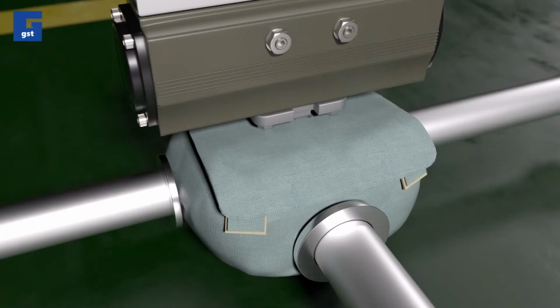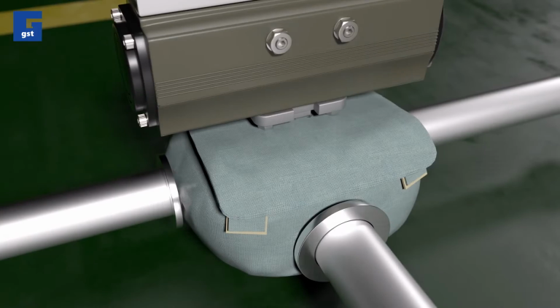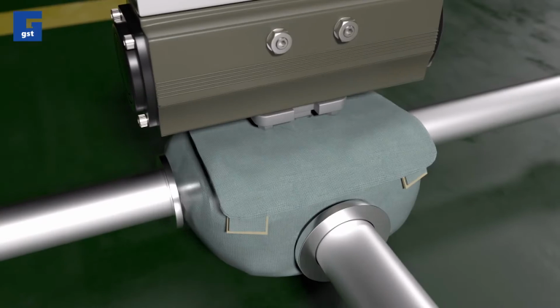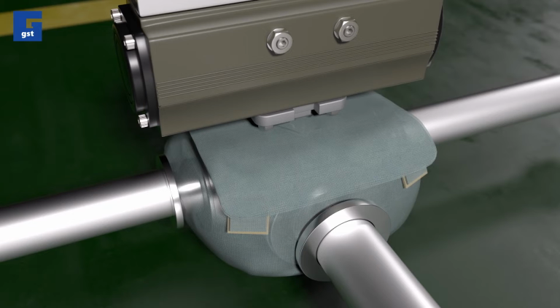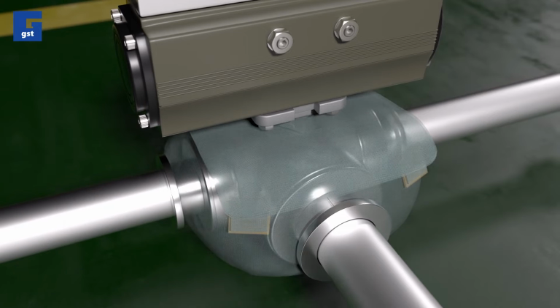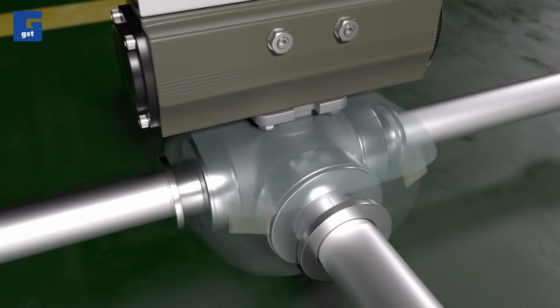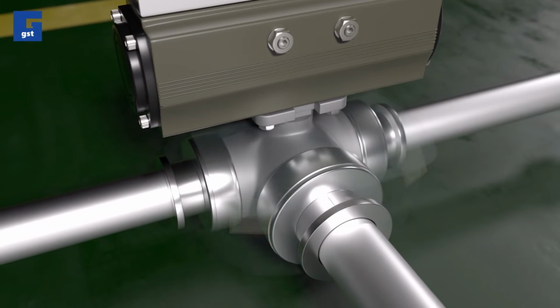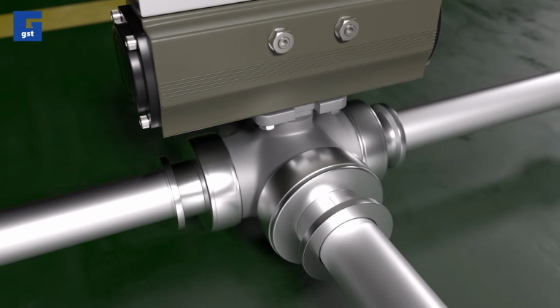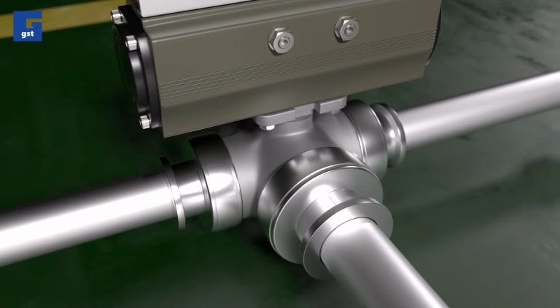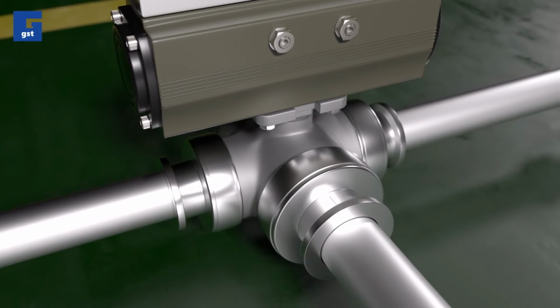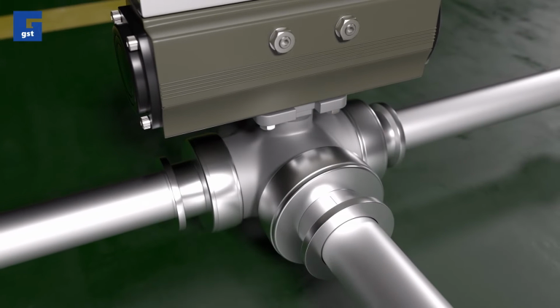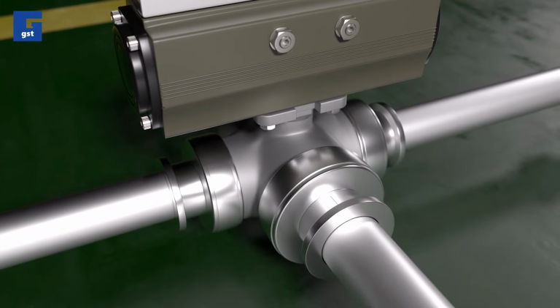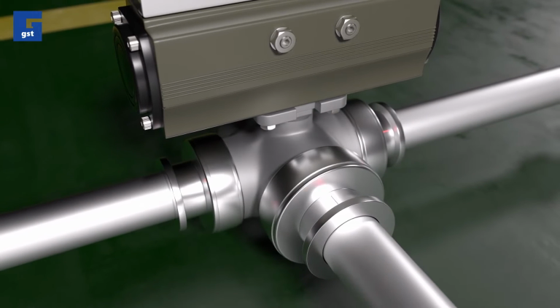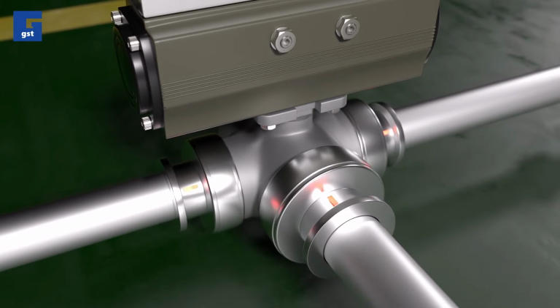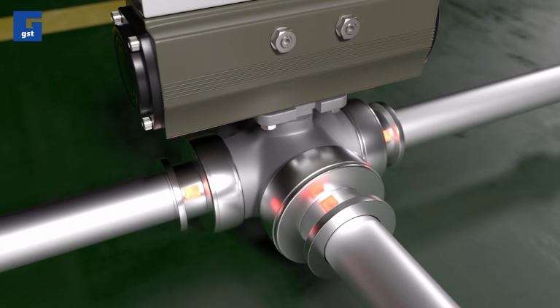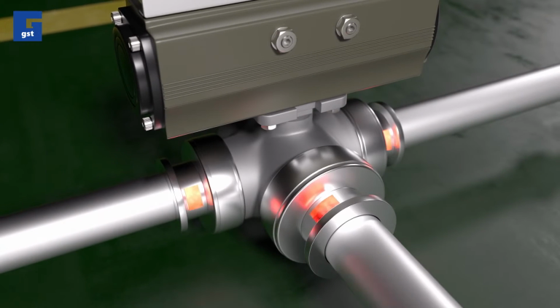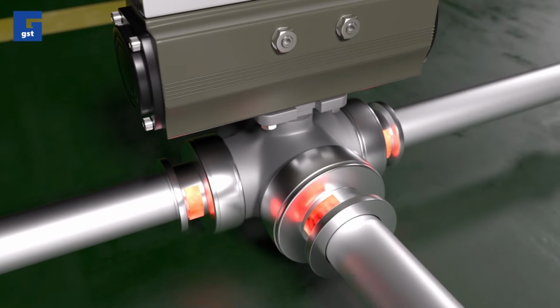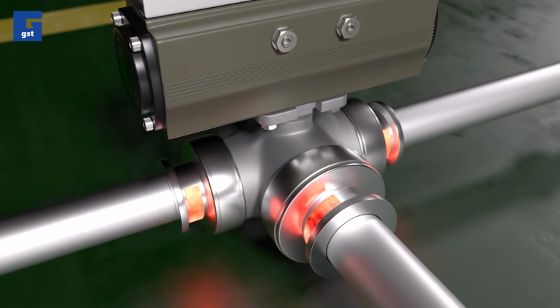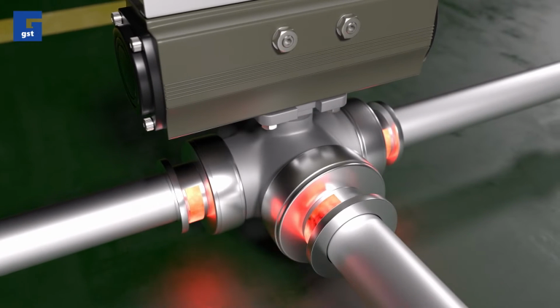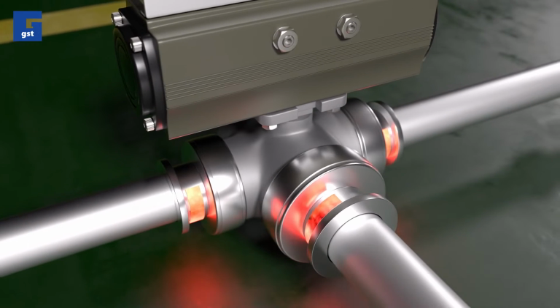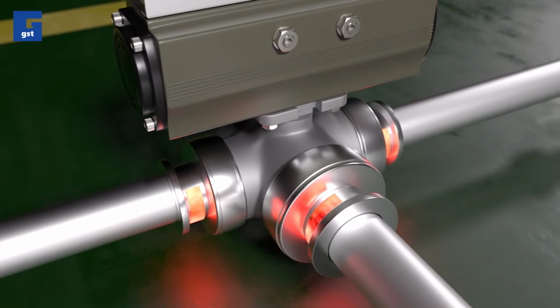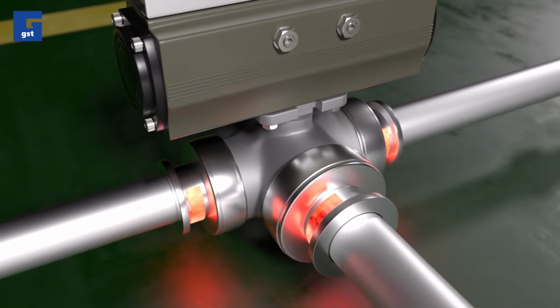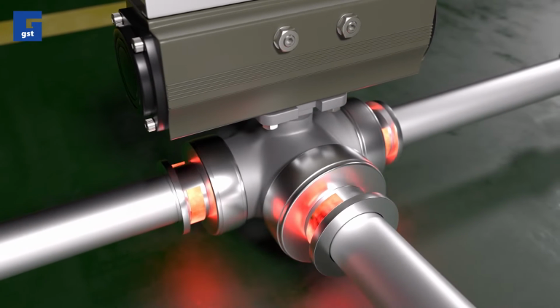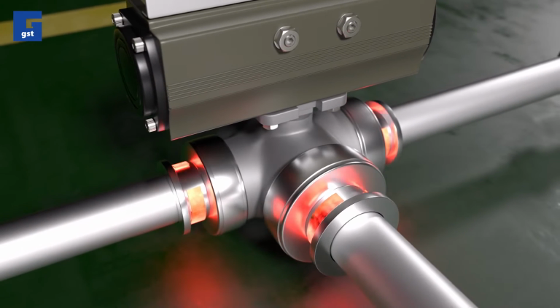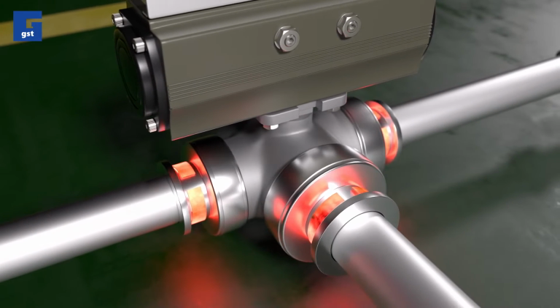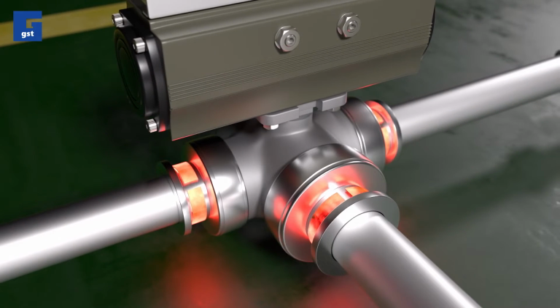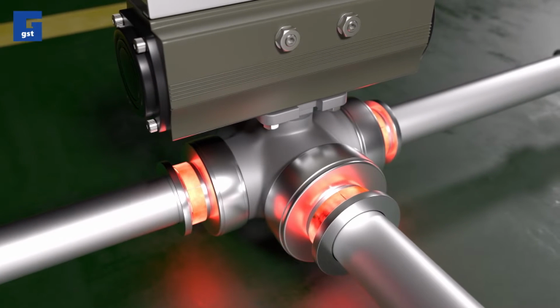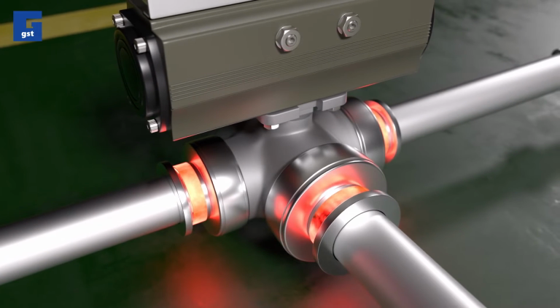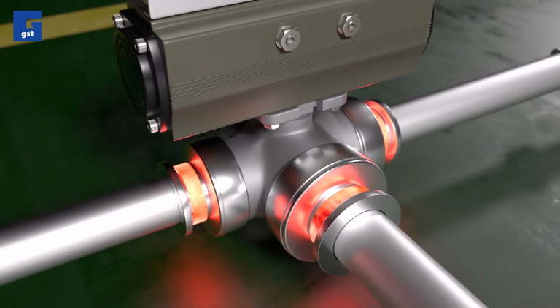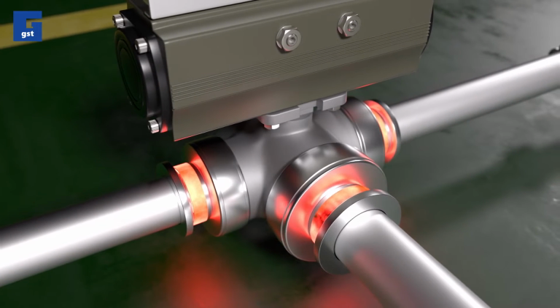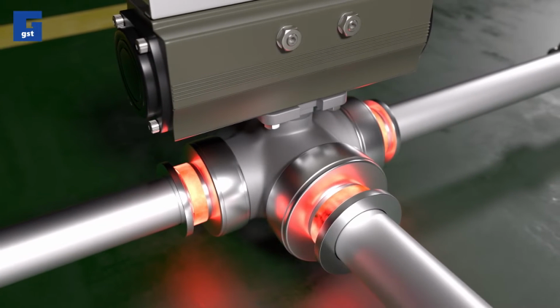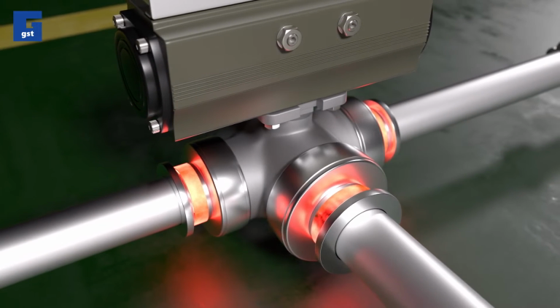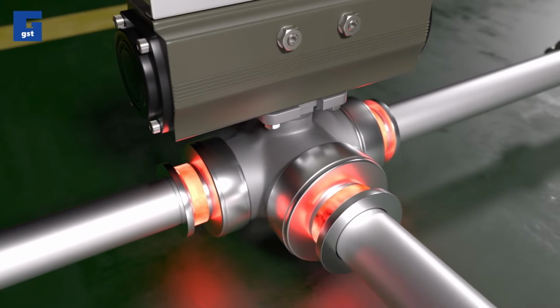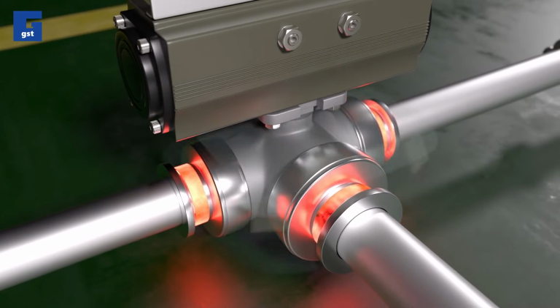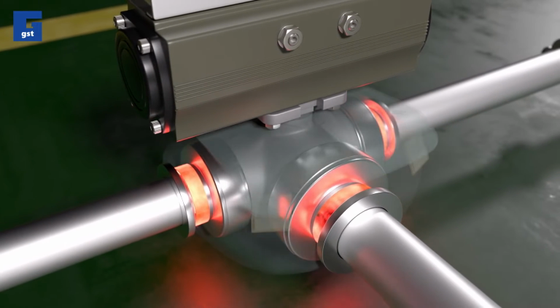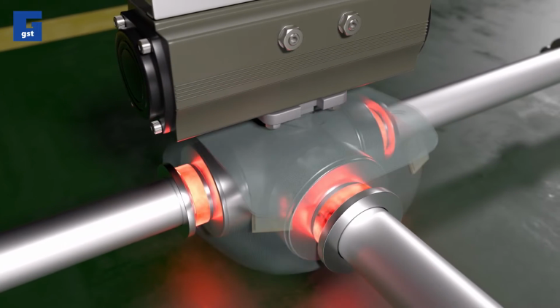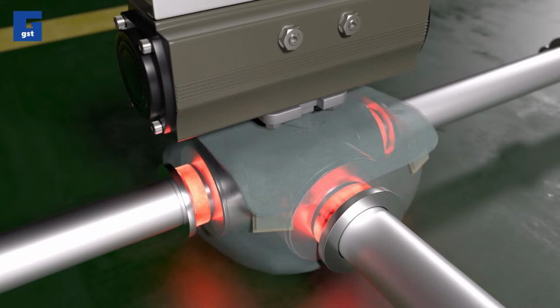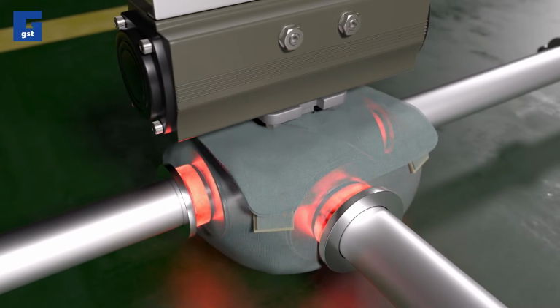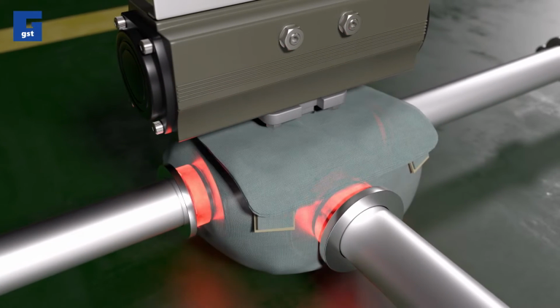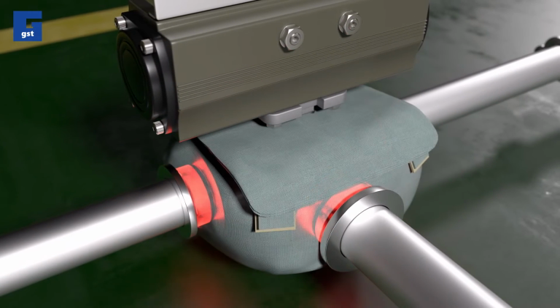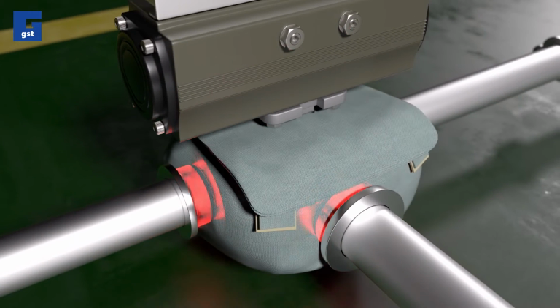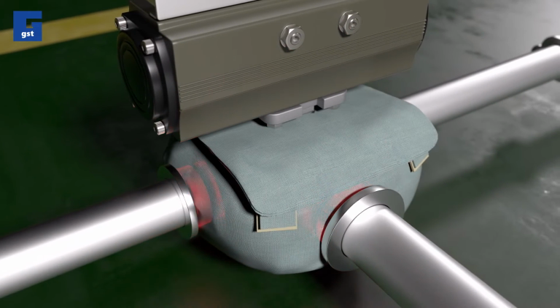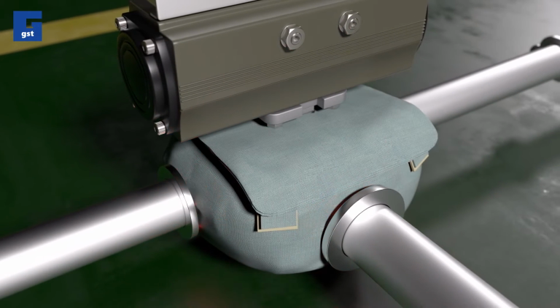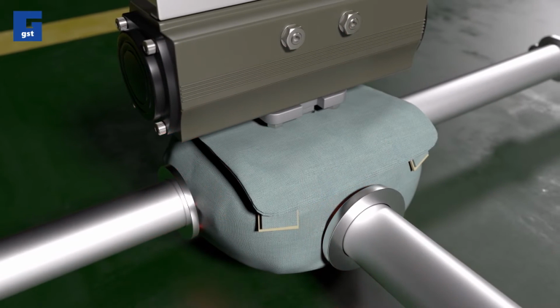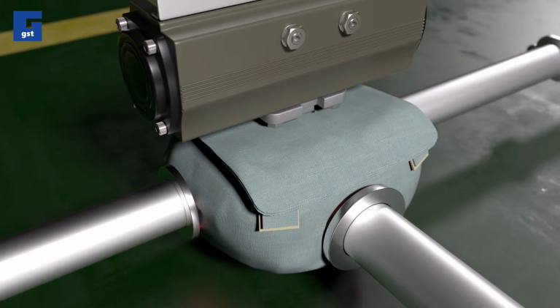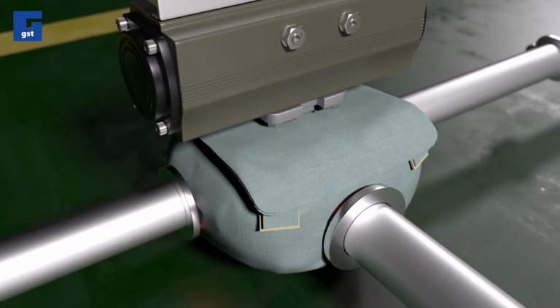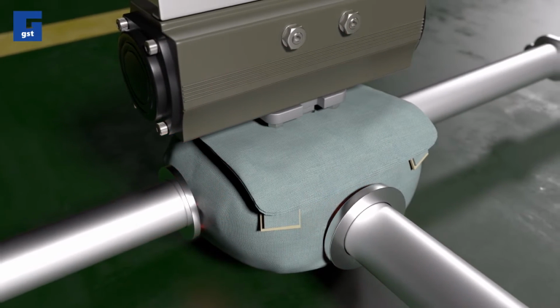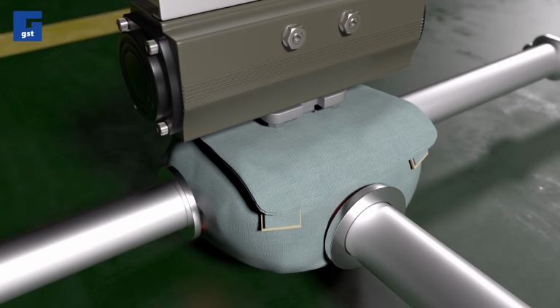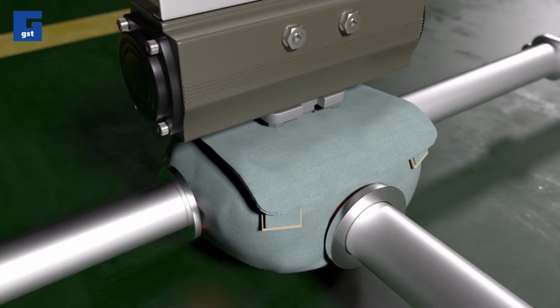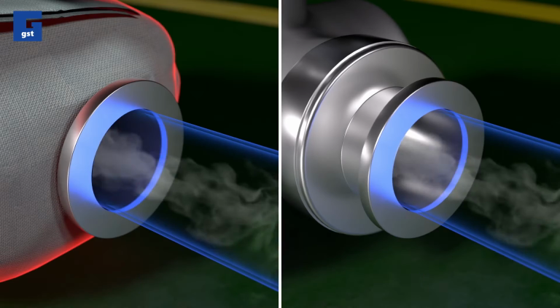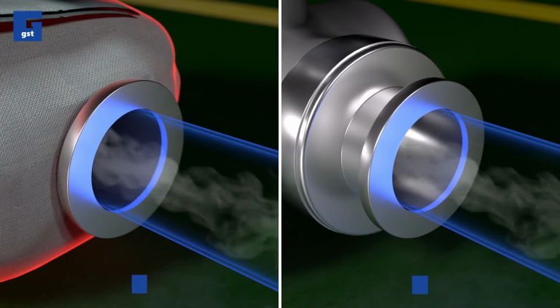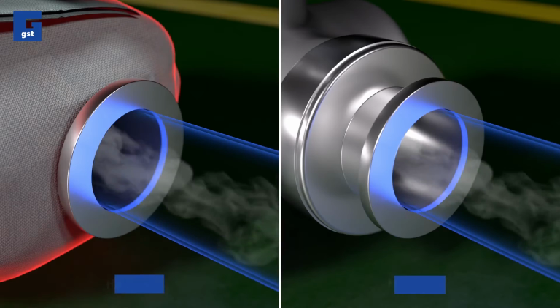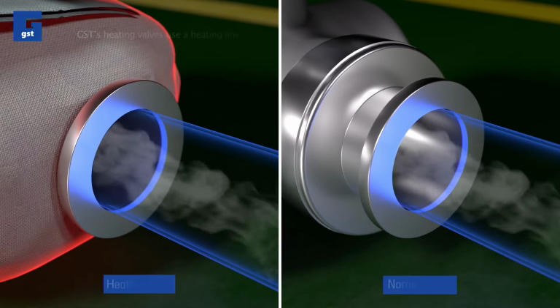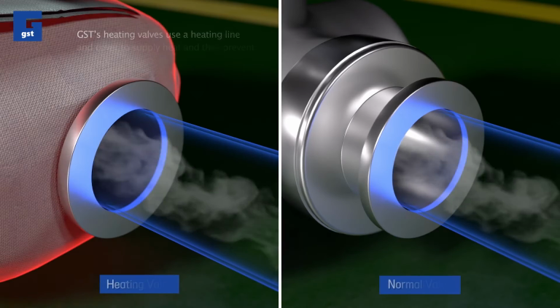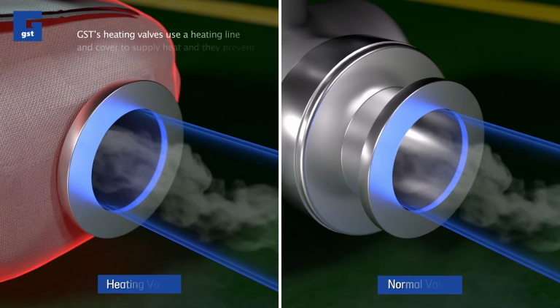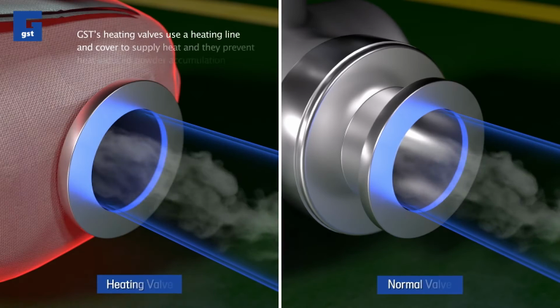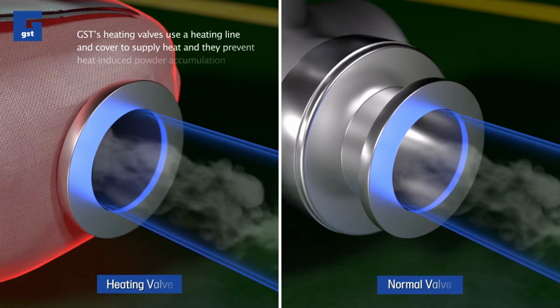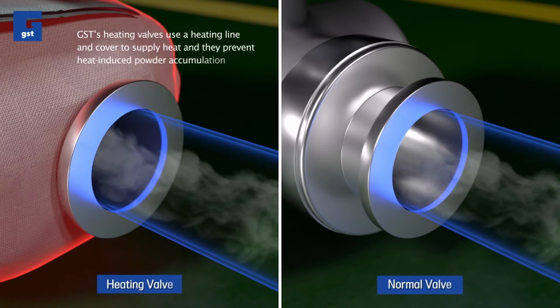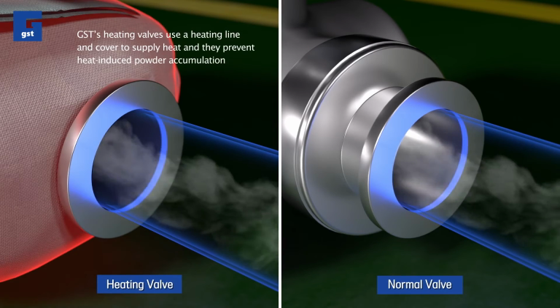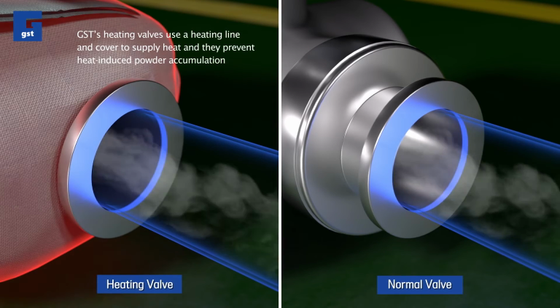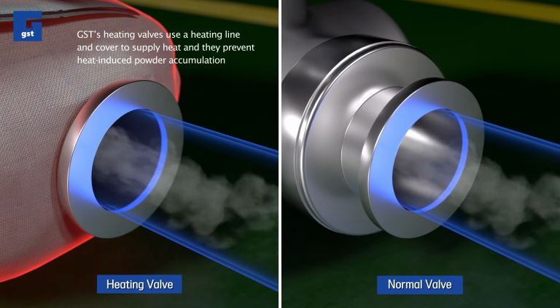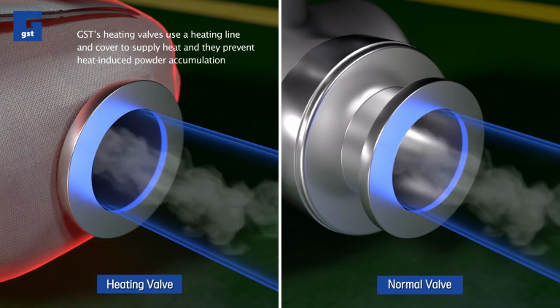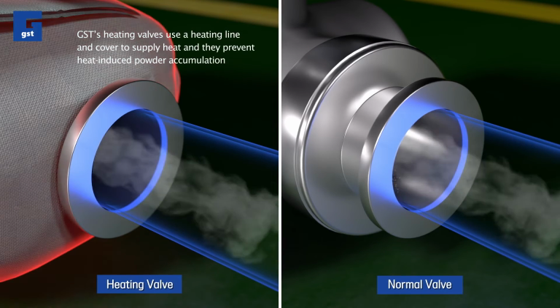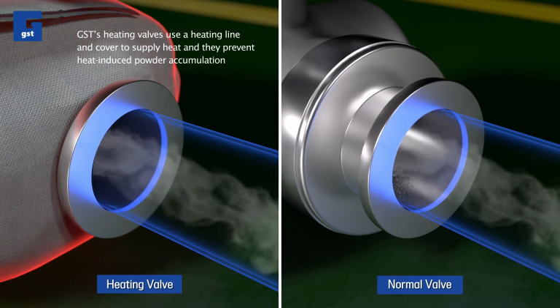Unlike ordinary valves, GST's heating valves use a heating line and cover to supply heat, and they prevent powder accumulation.